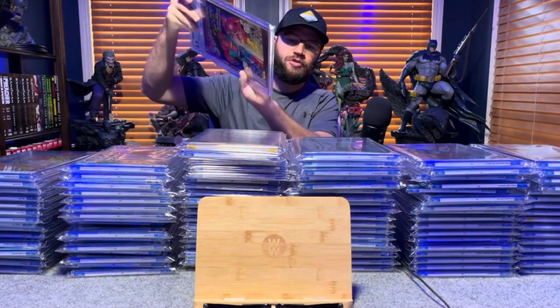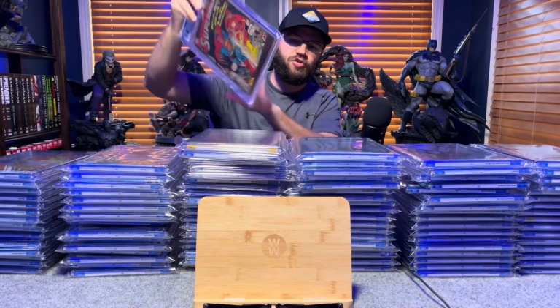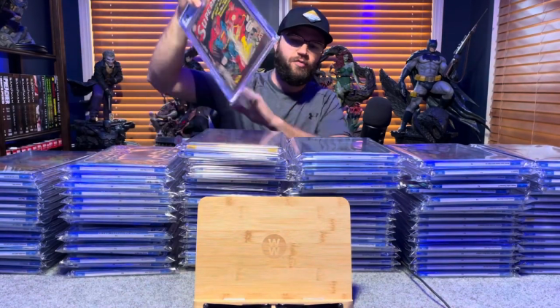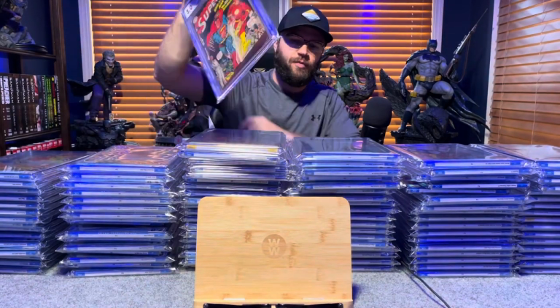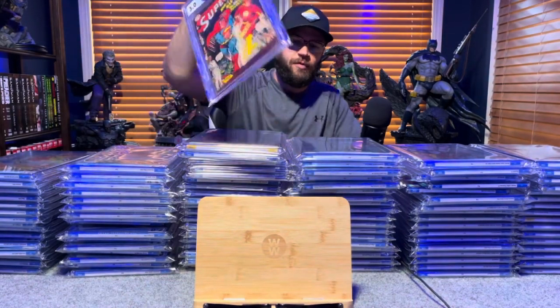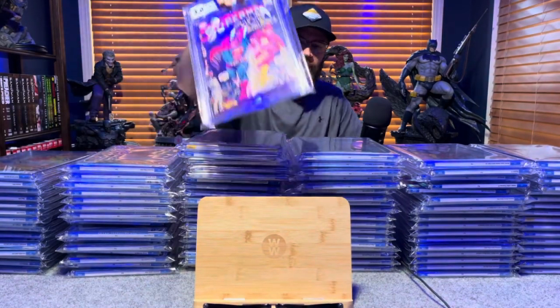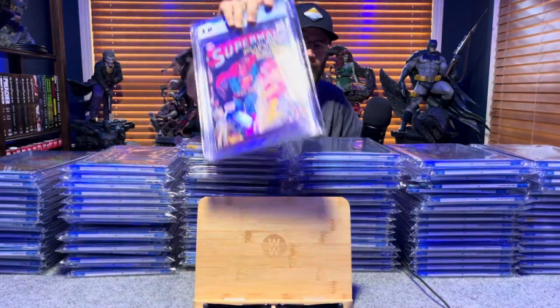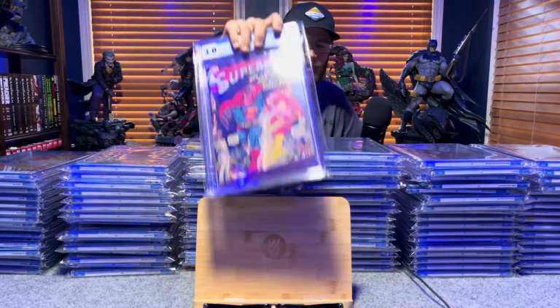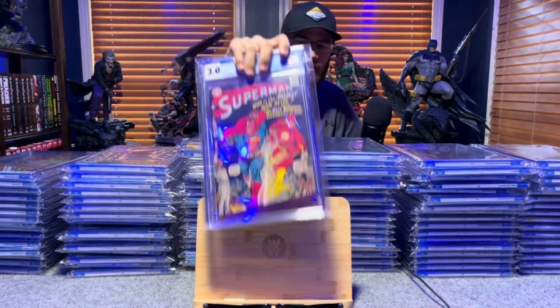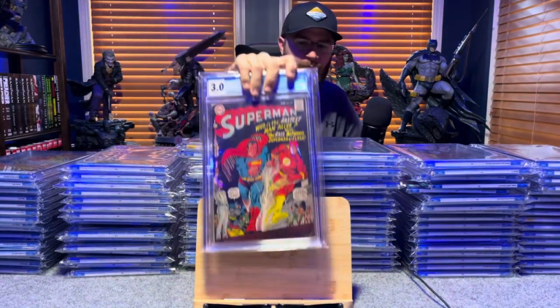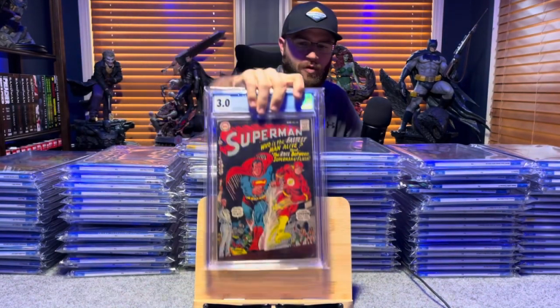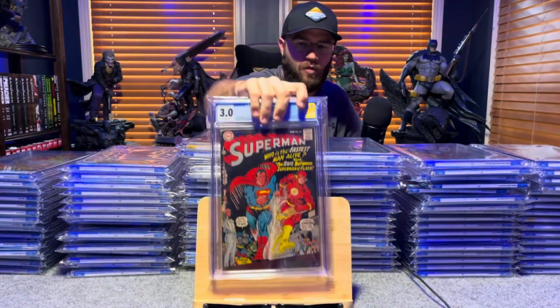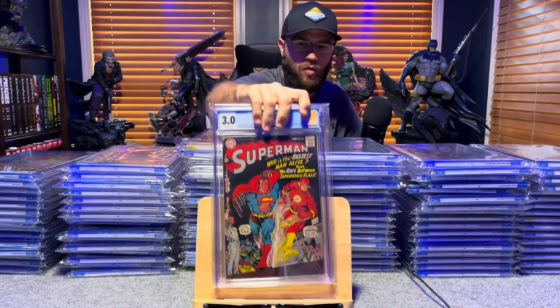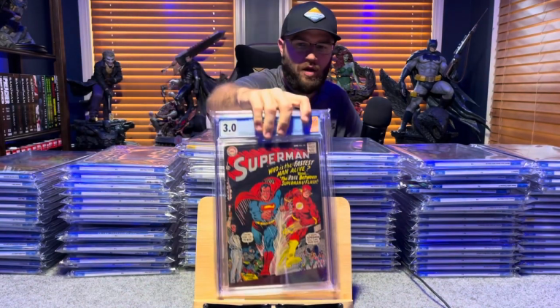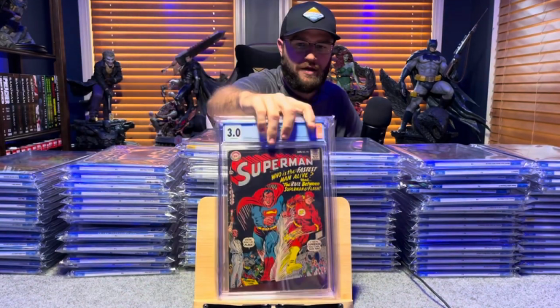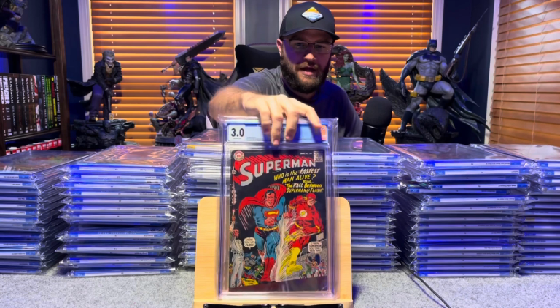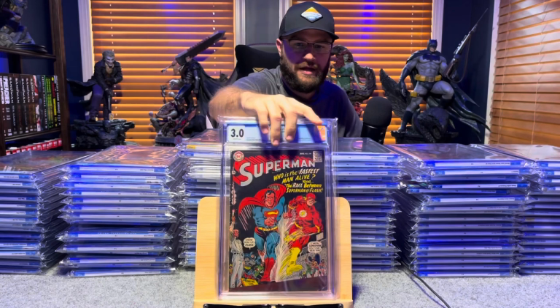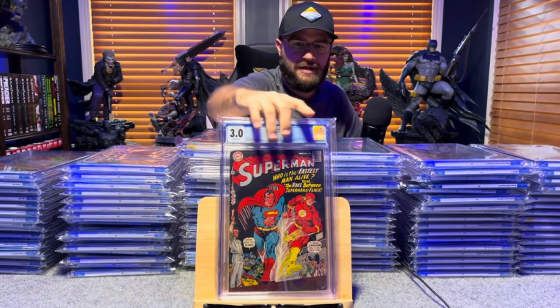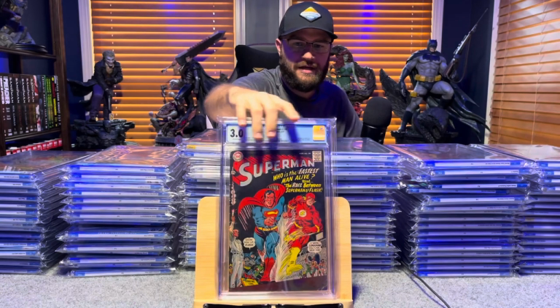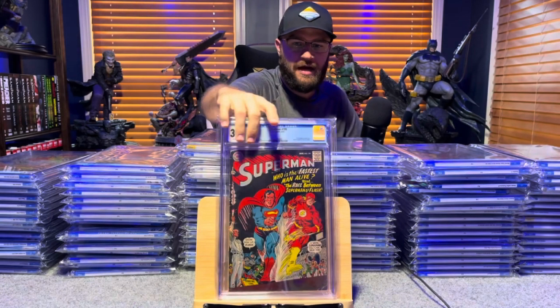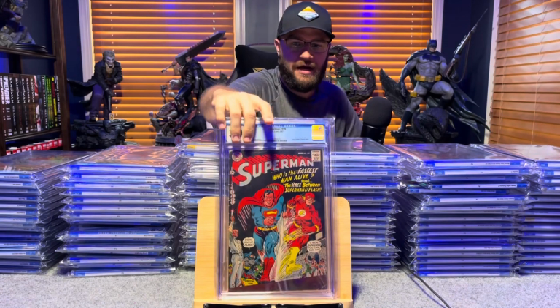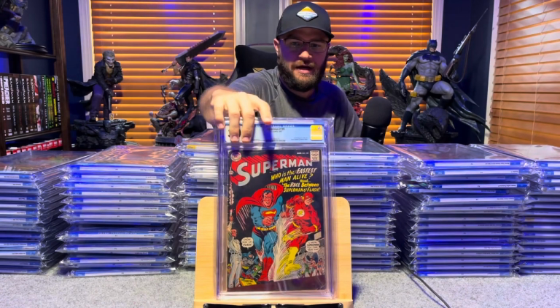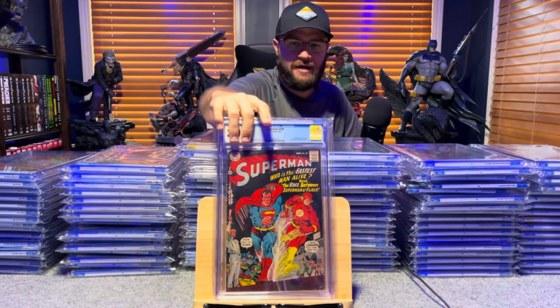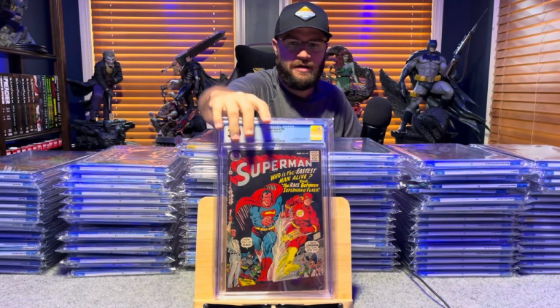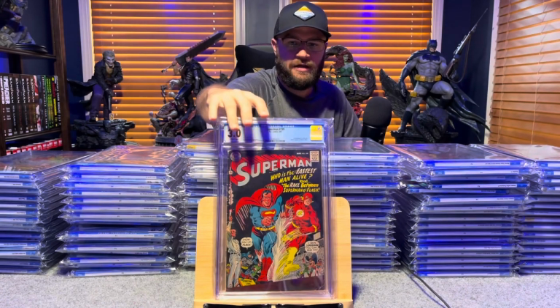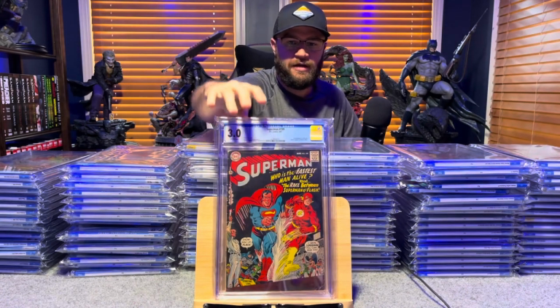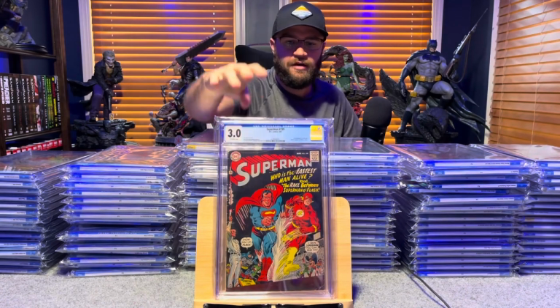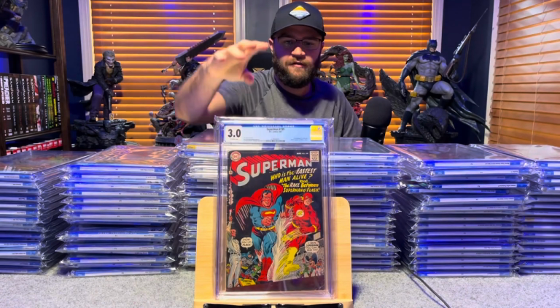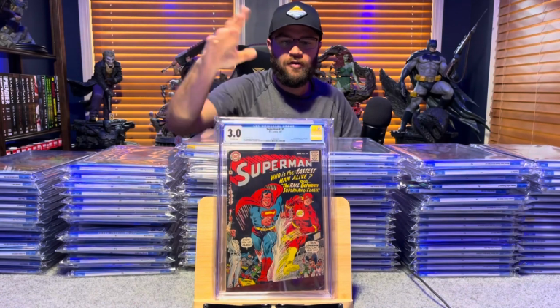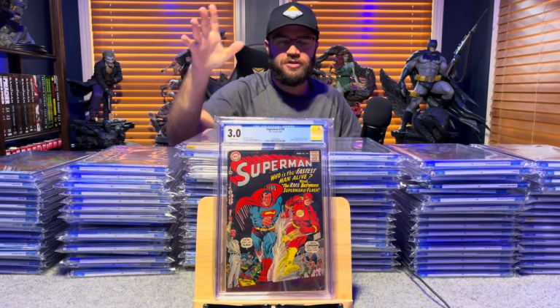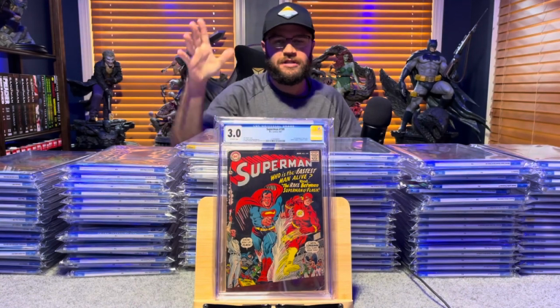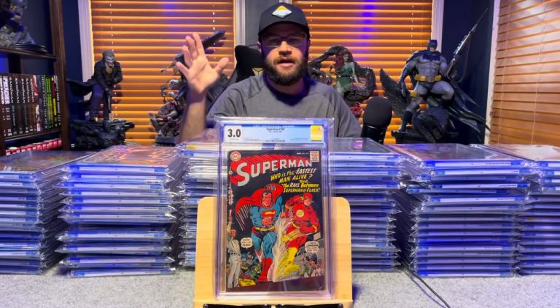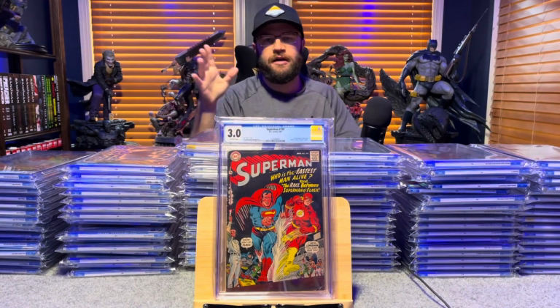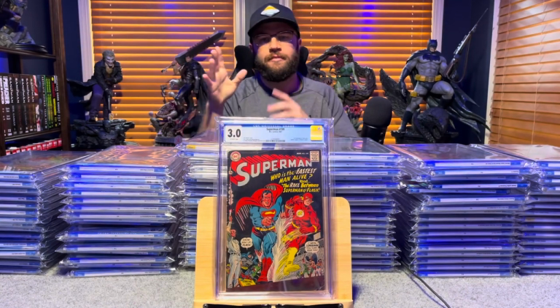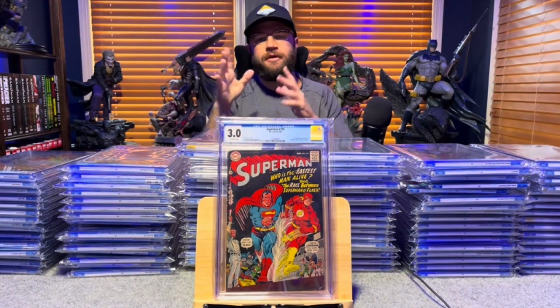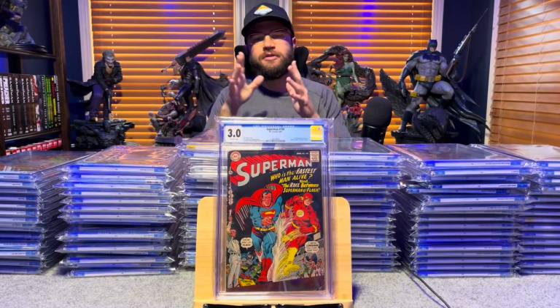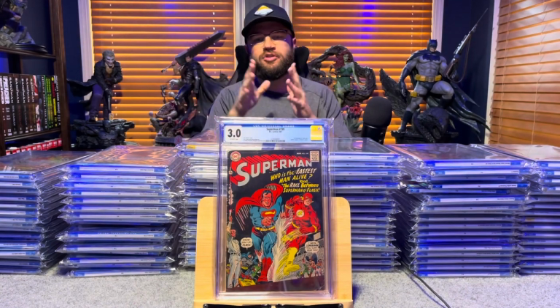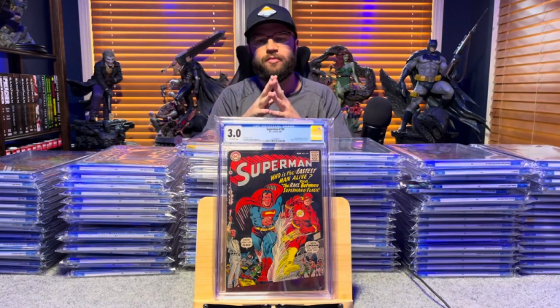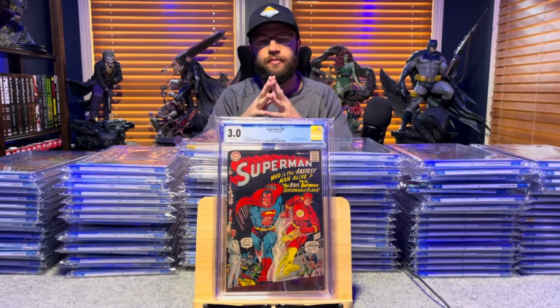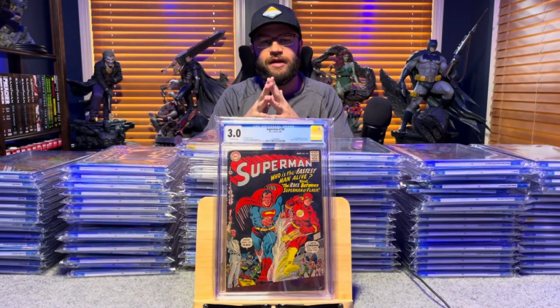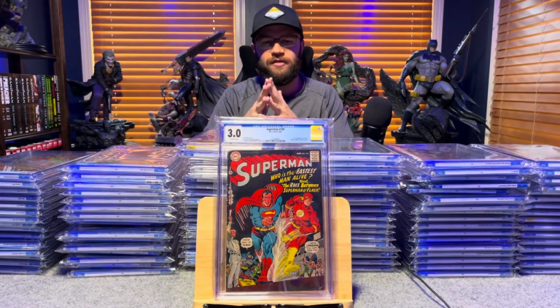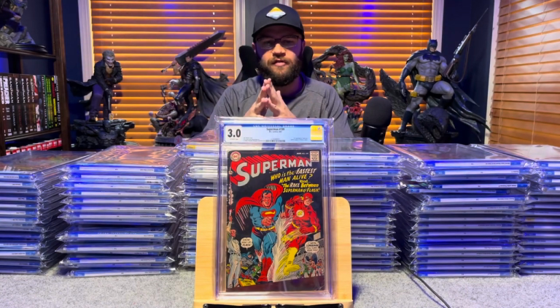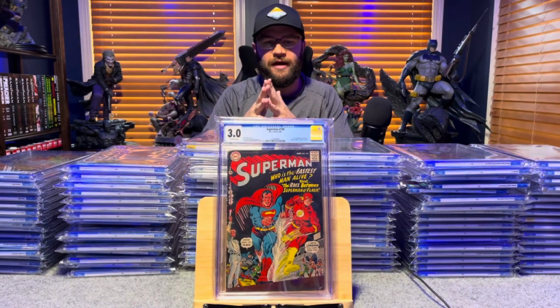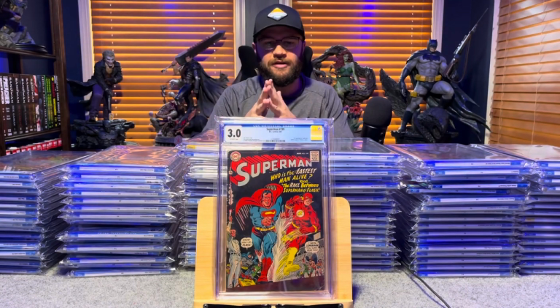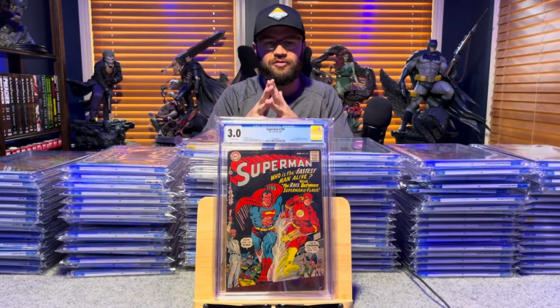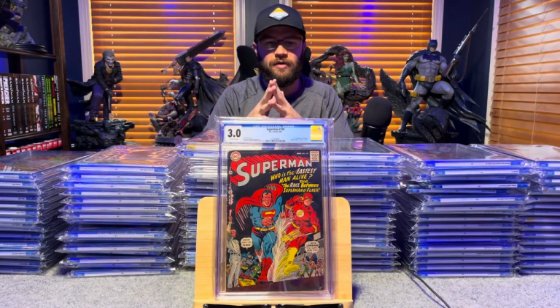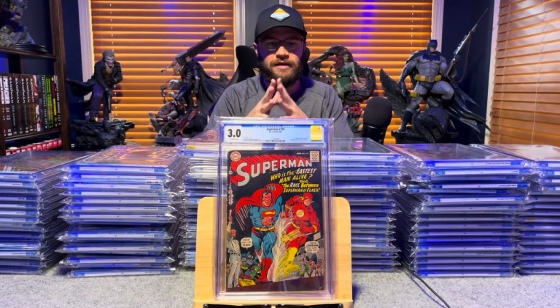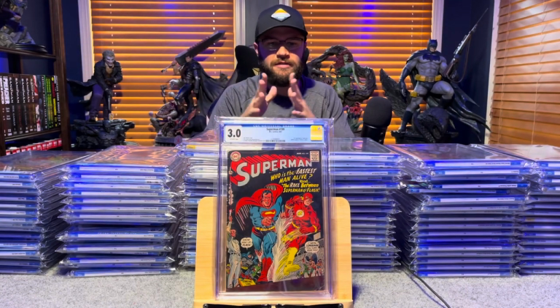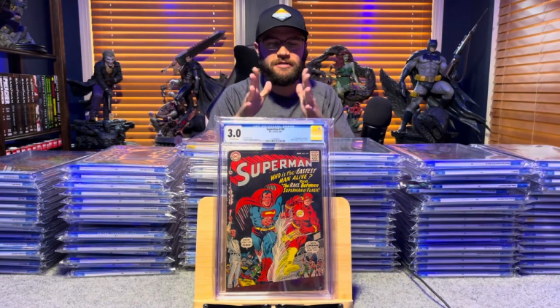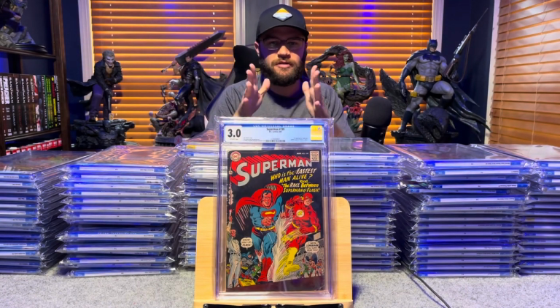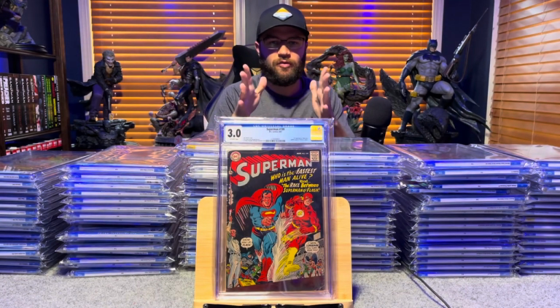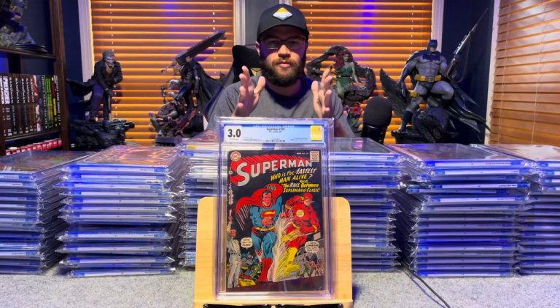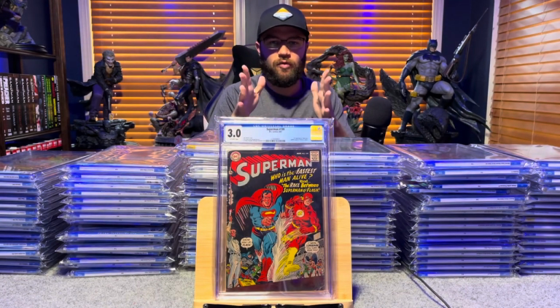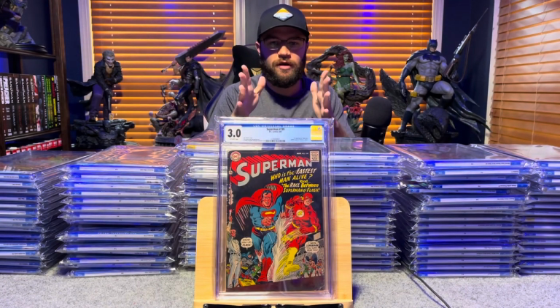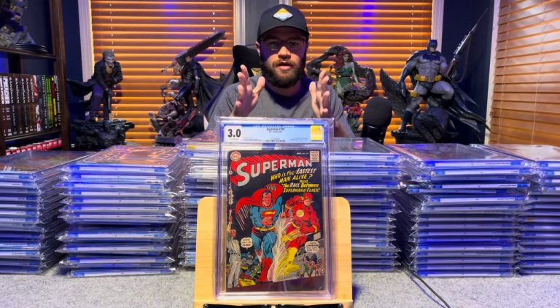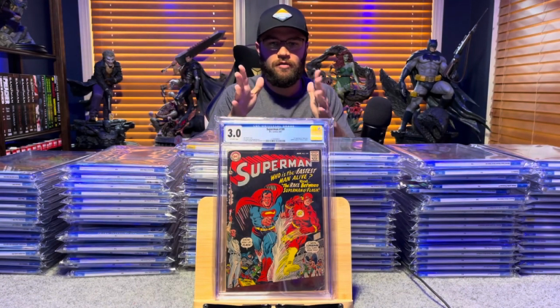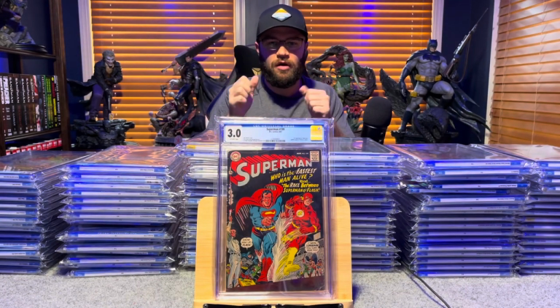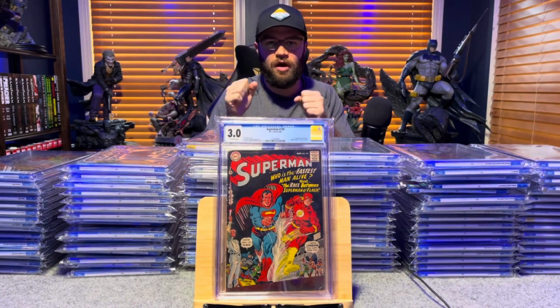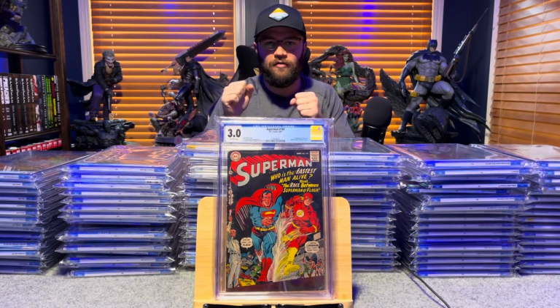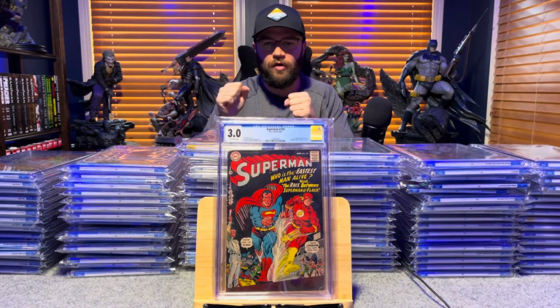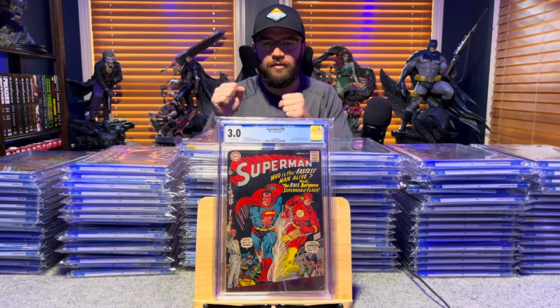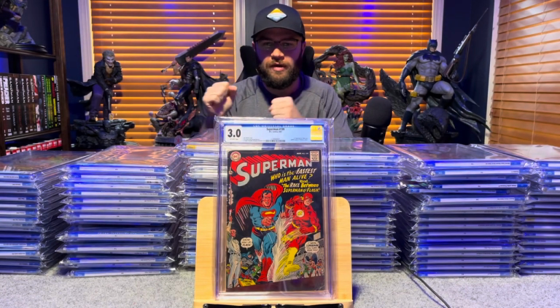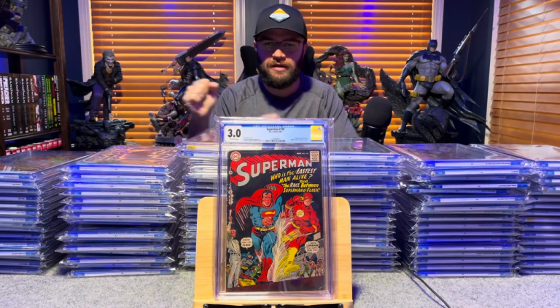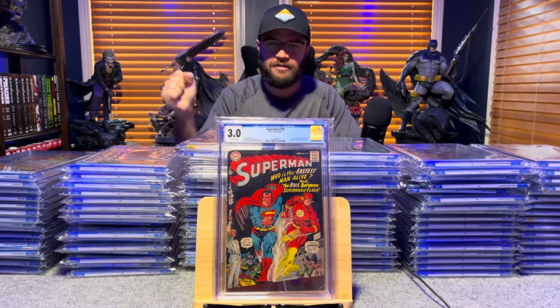Superman number 199, first time Superman and Flash race — 3.0, off-white pages.